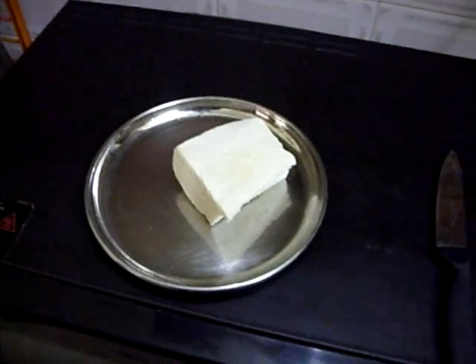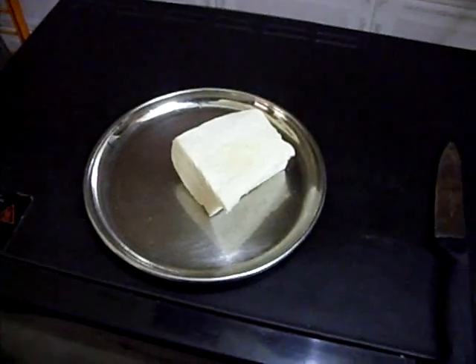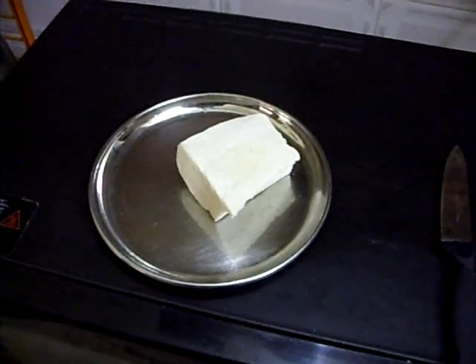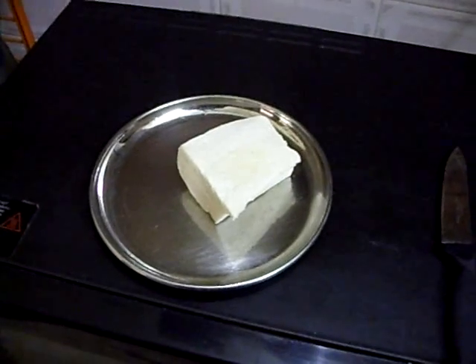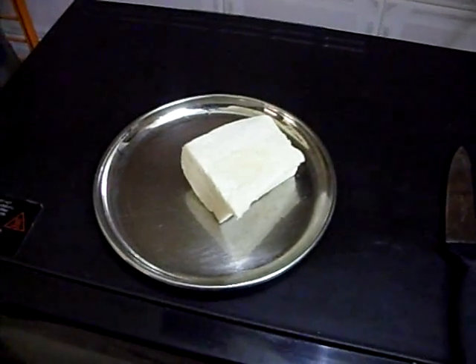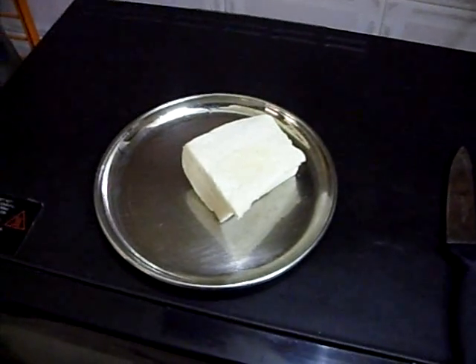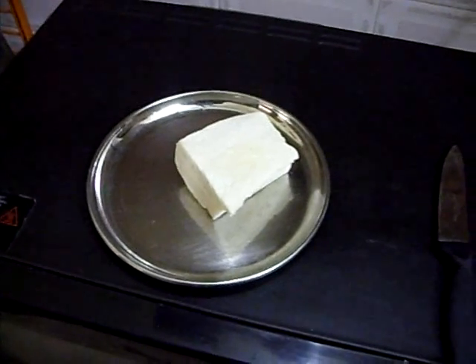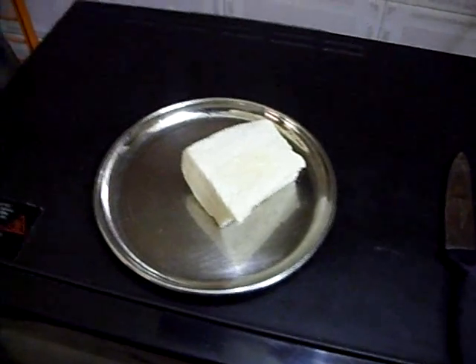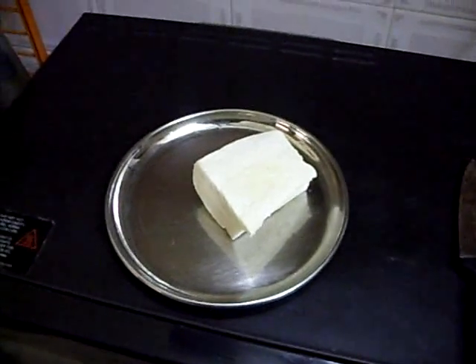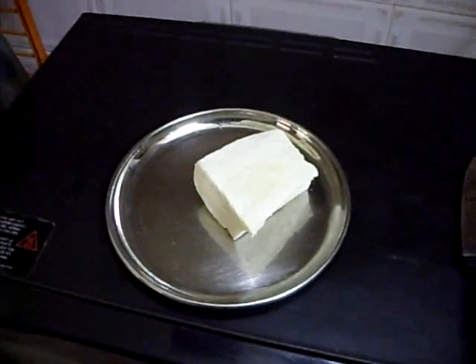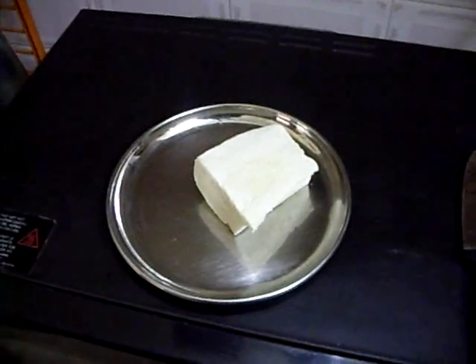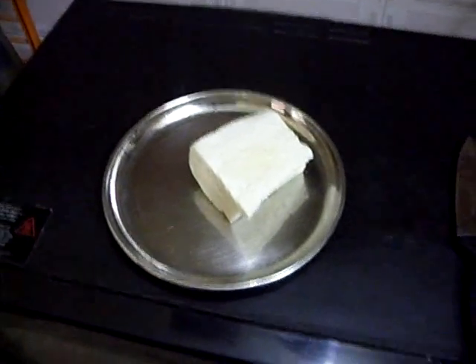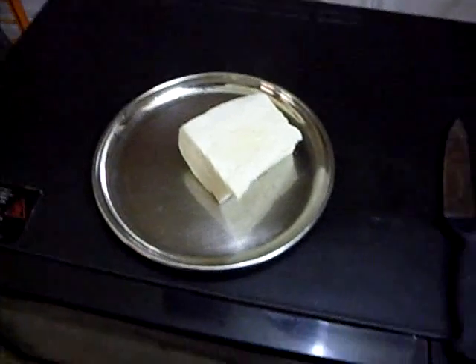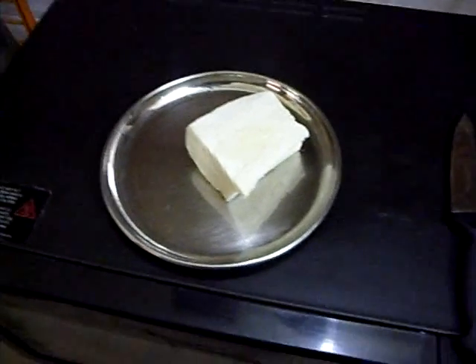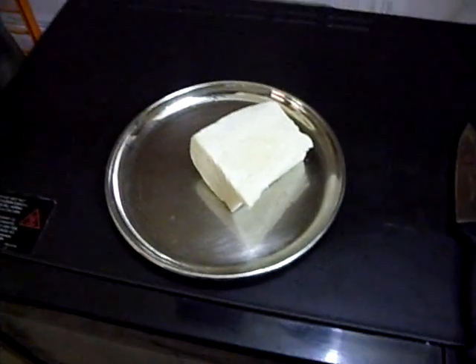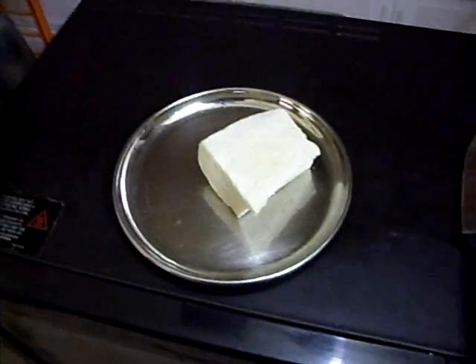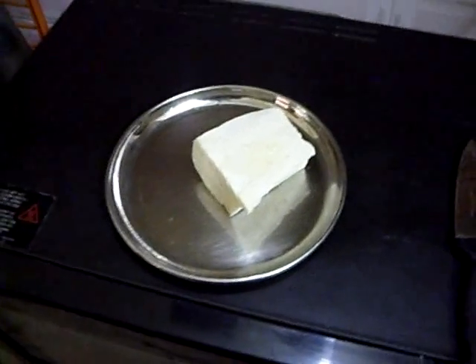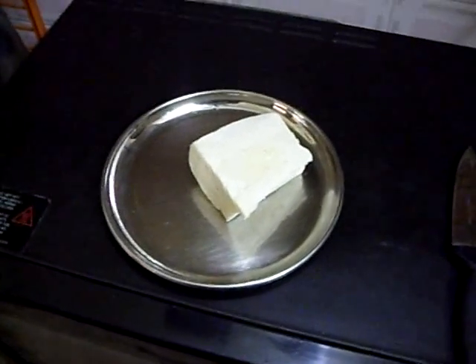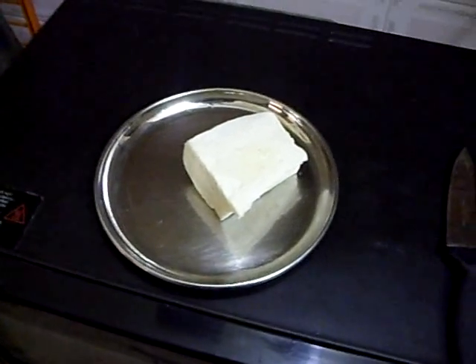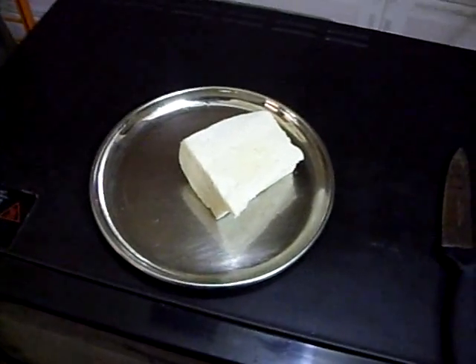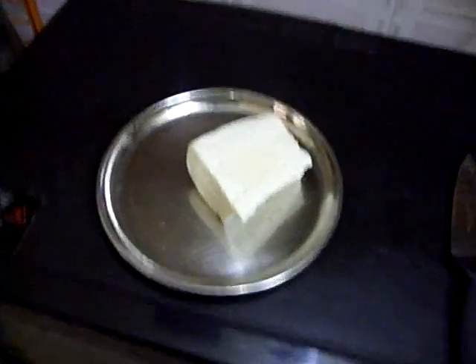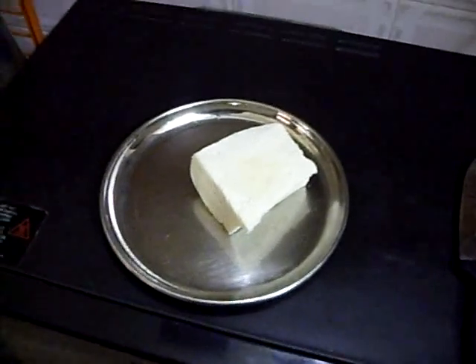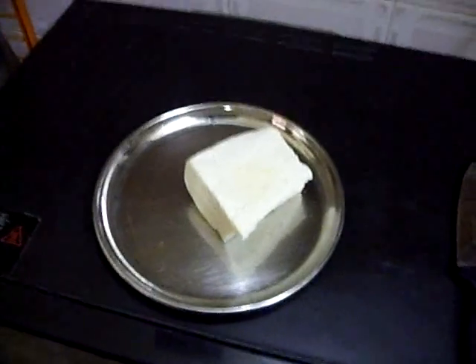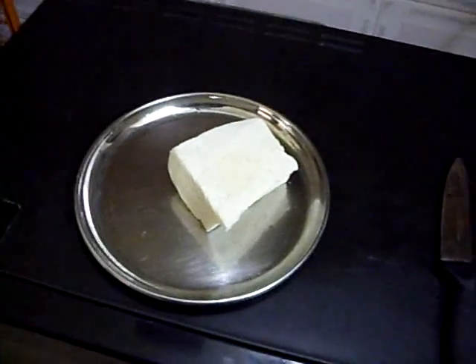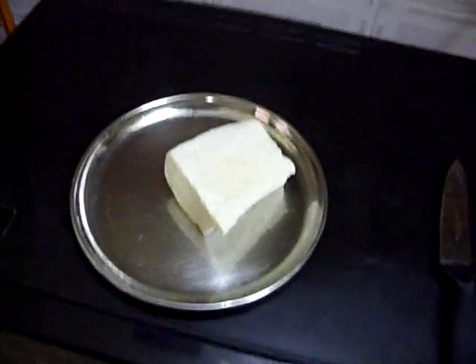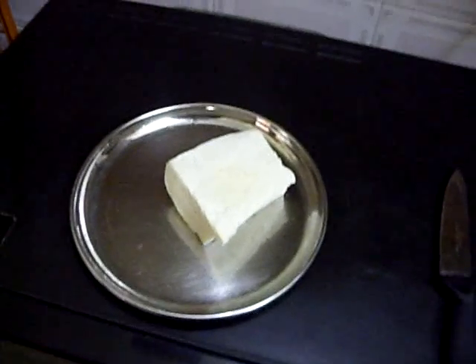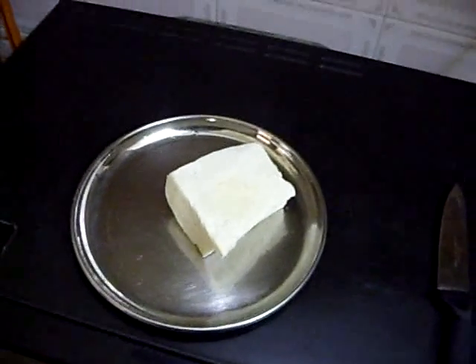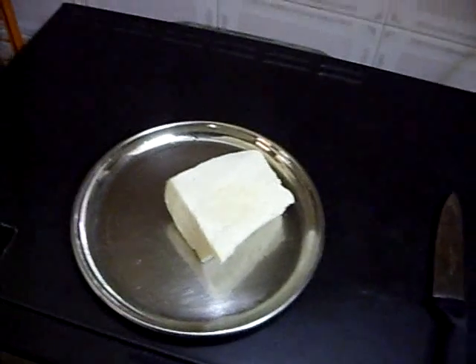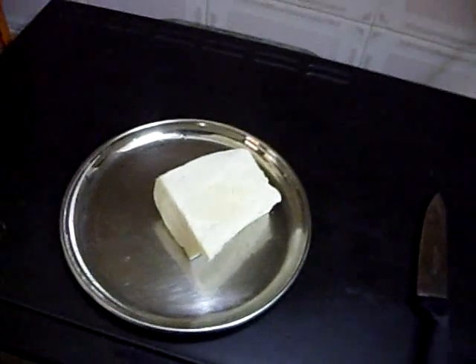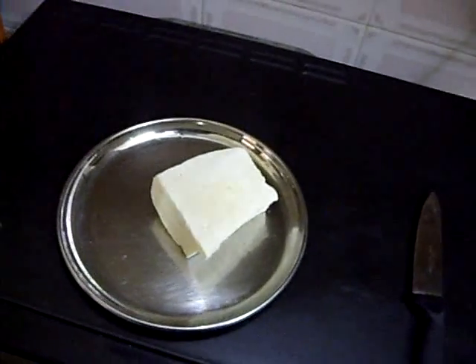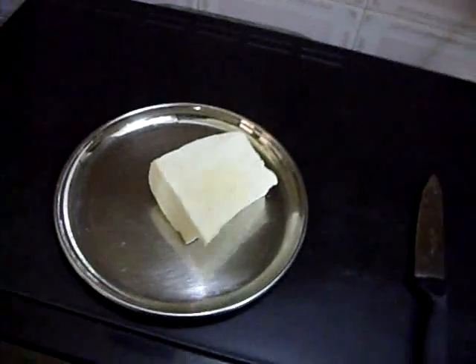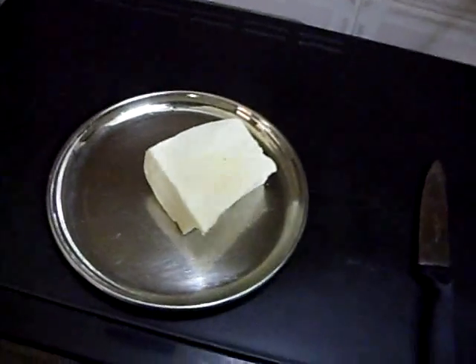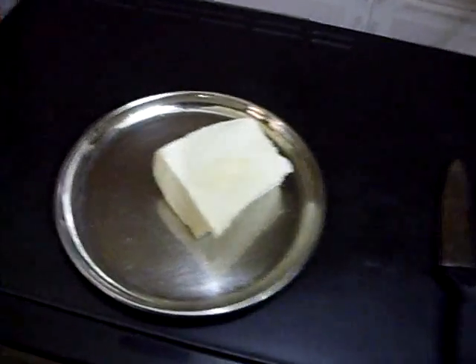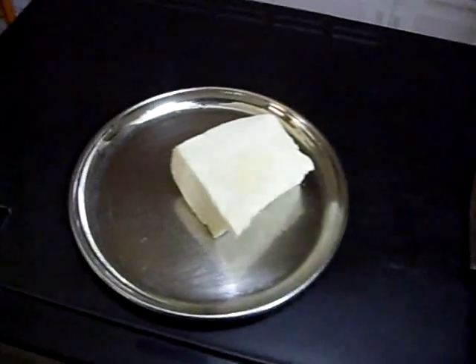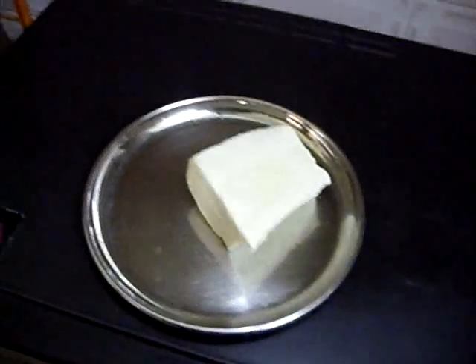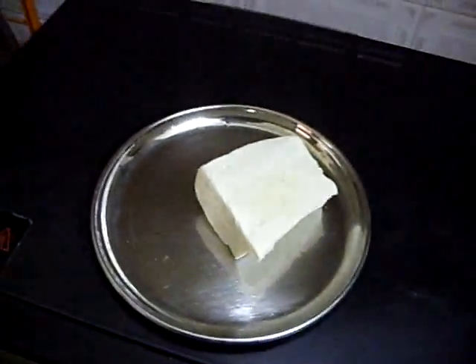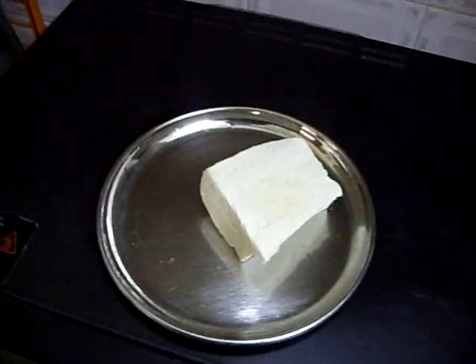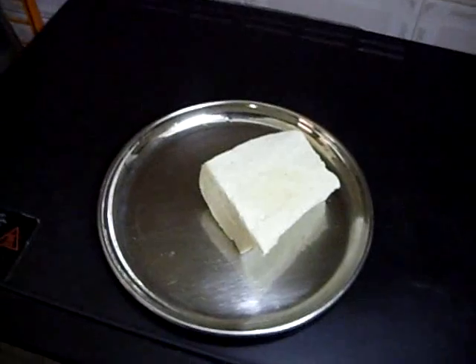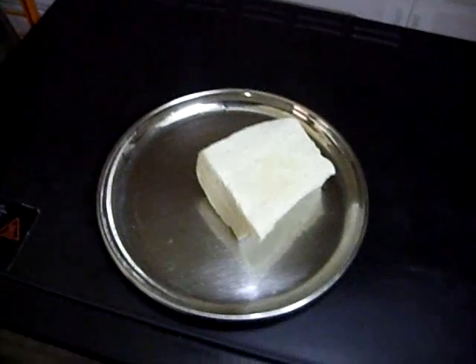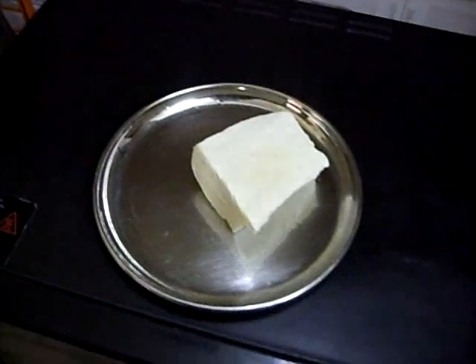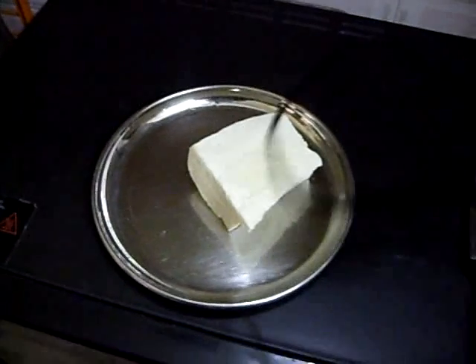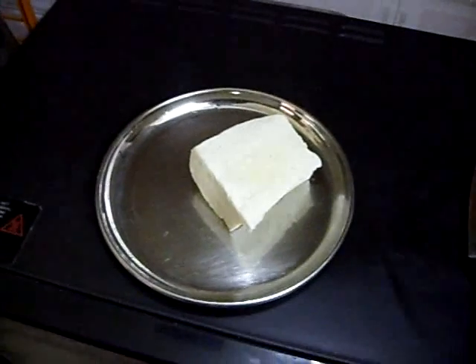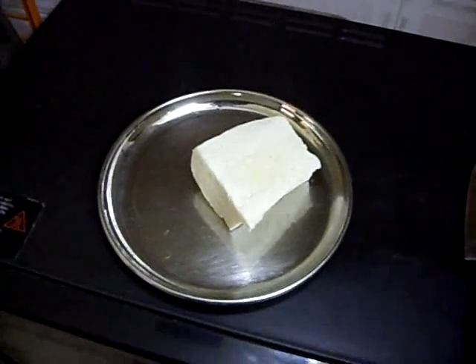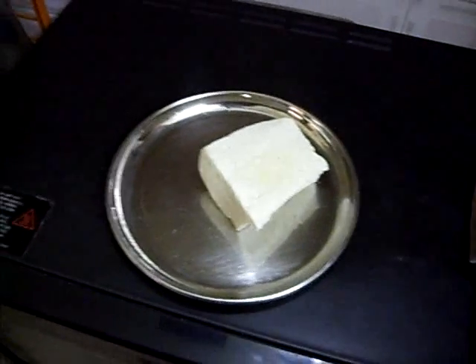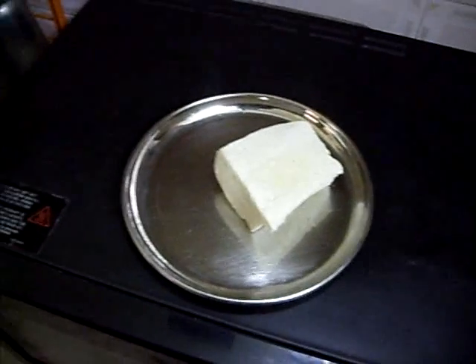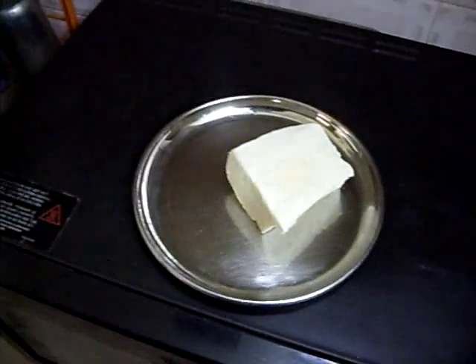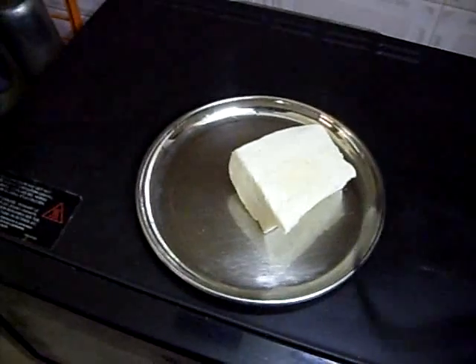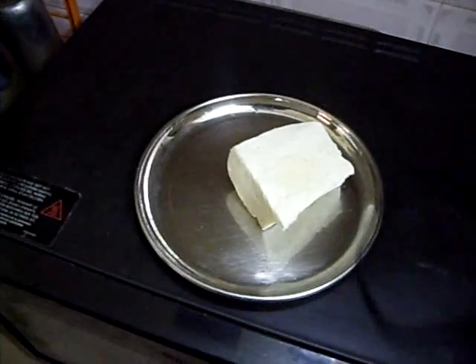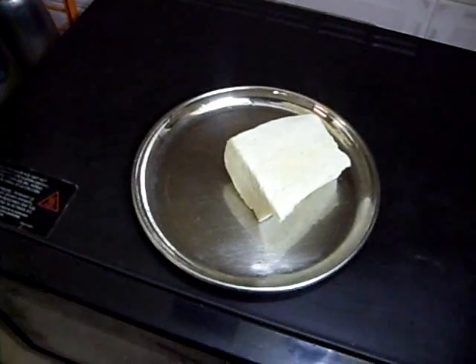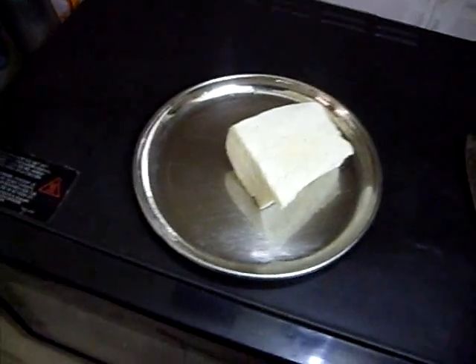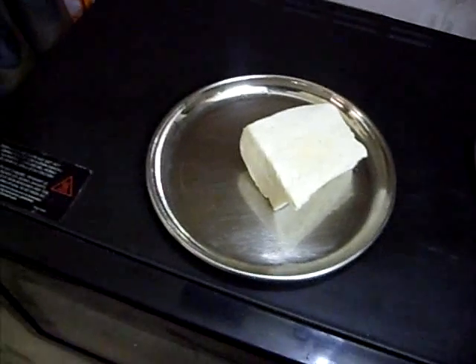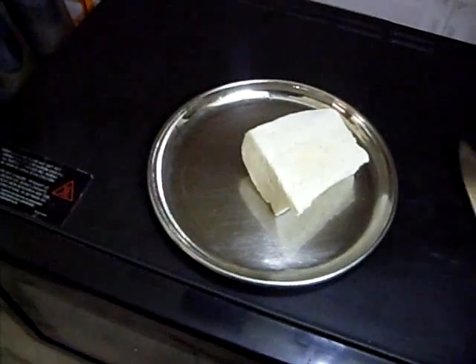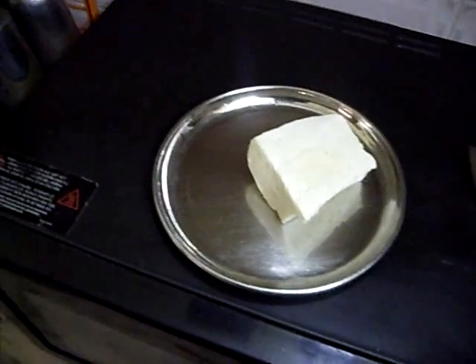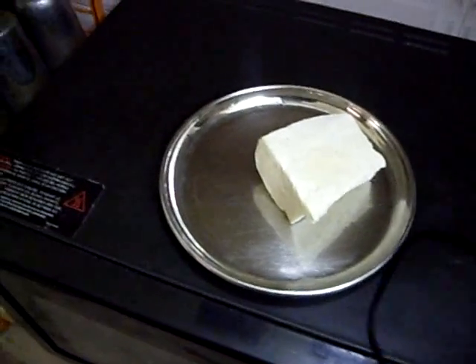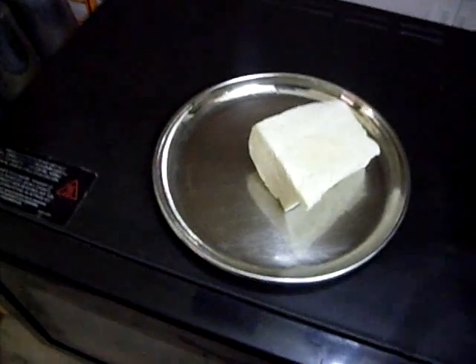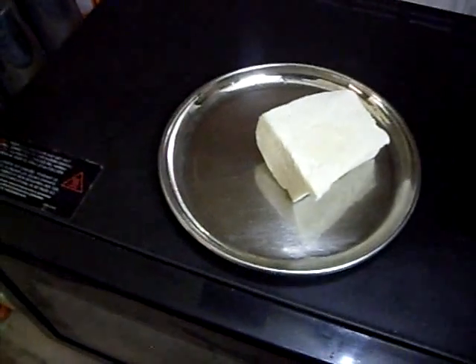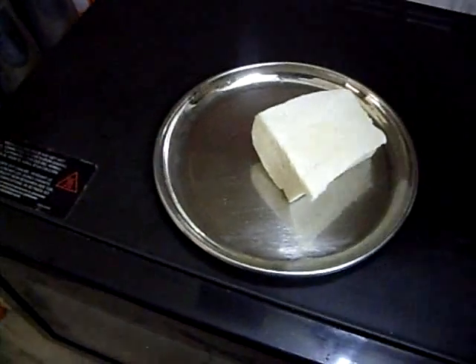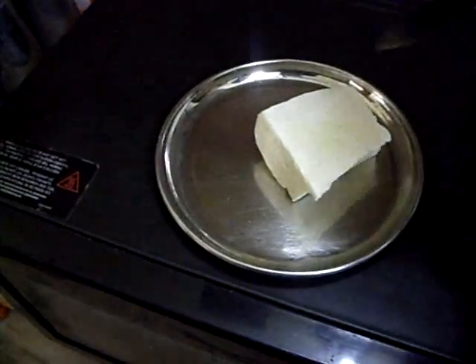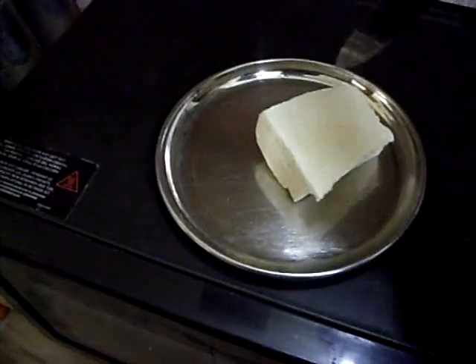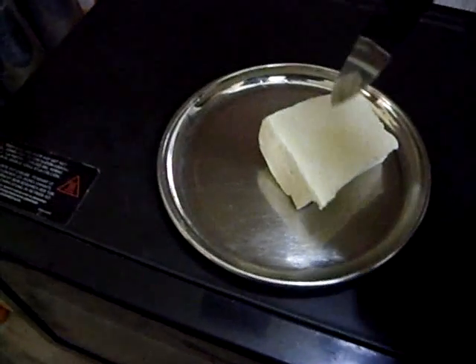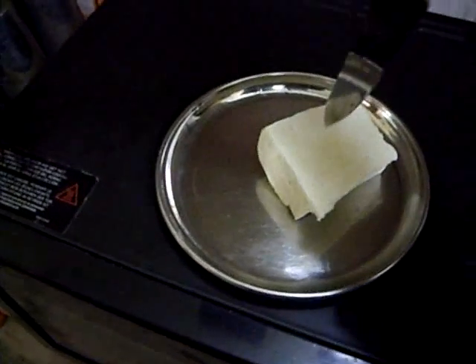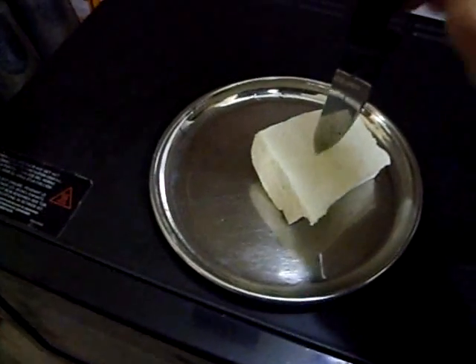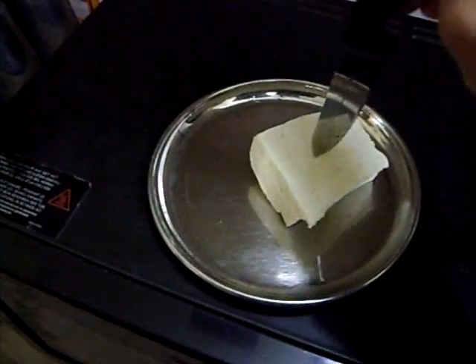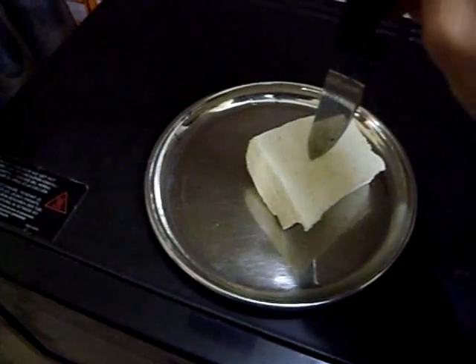Hi guys, today I will show you how to defrost cheese through microwave. See, it is frozen now.